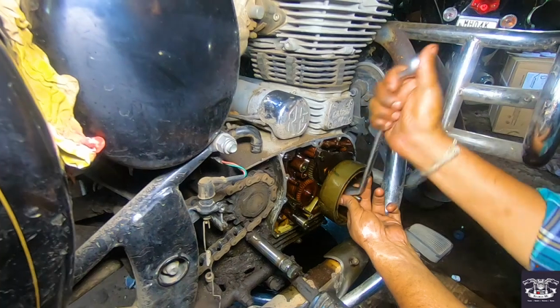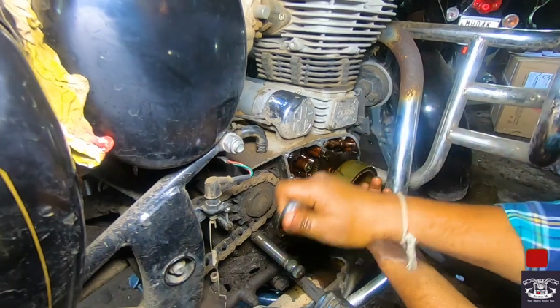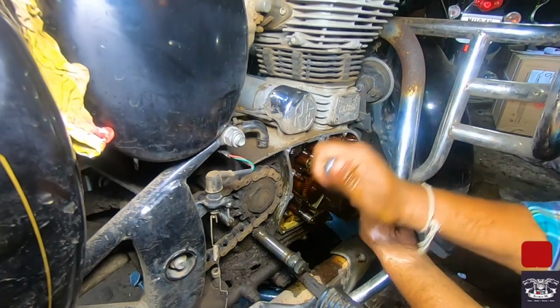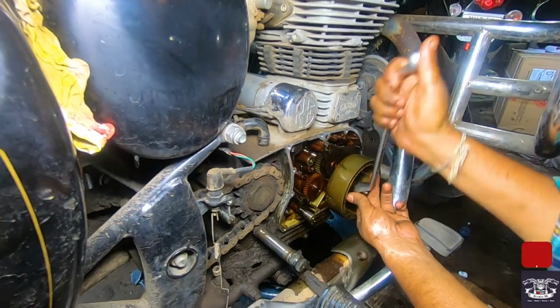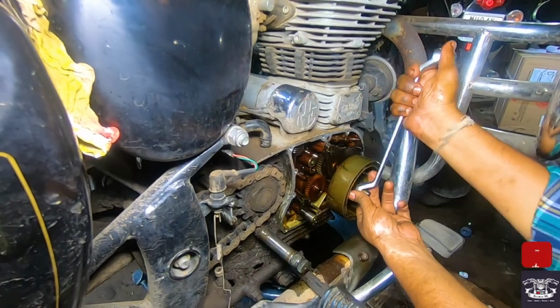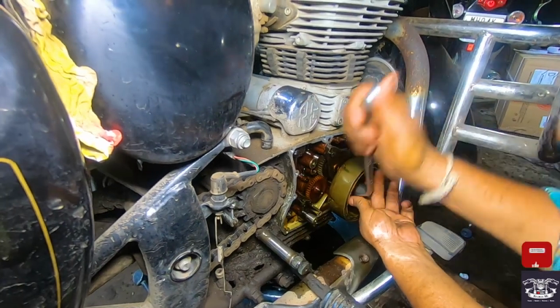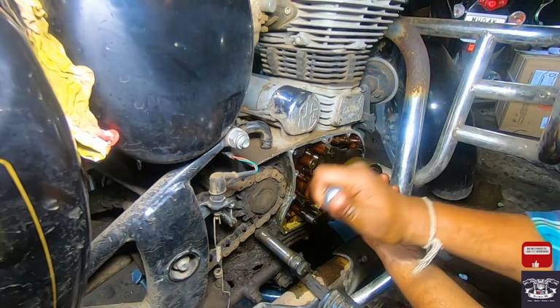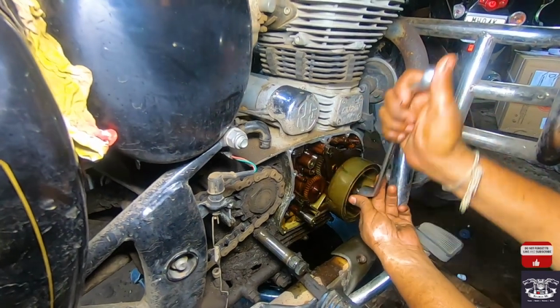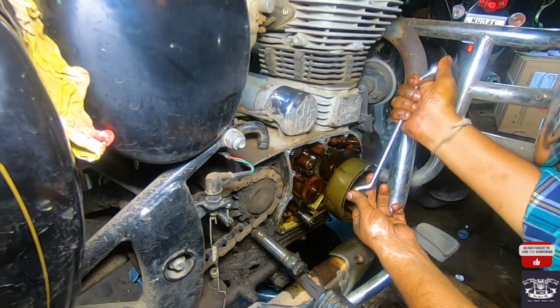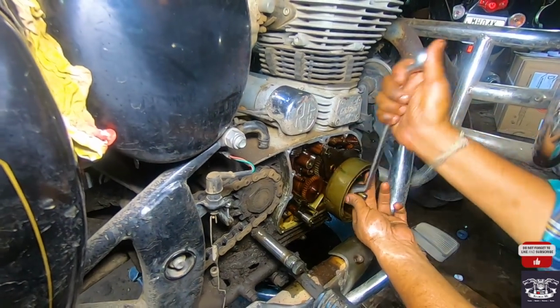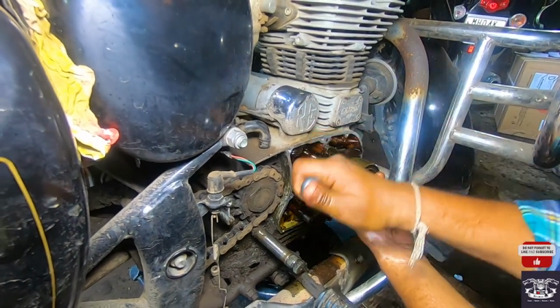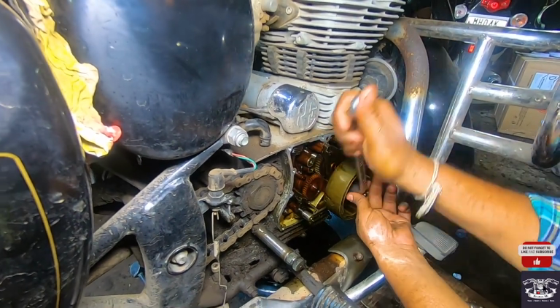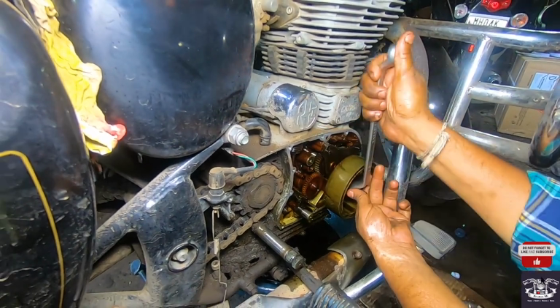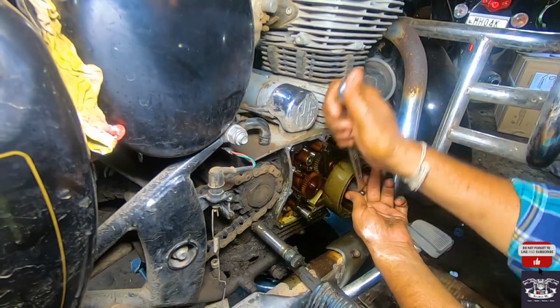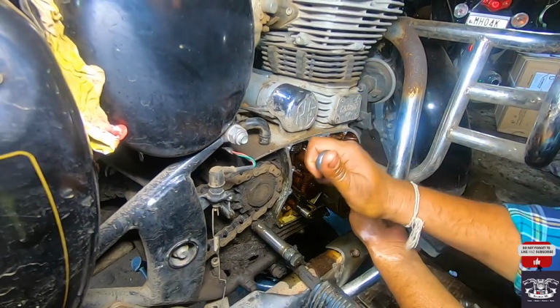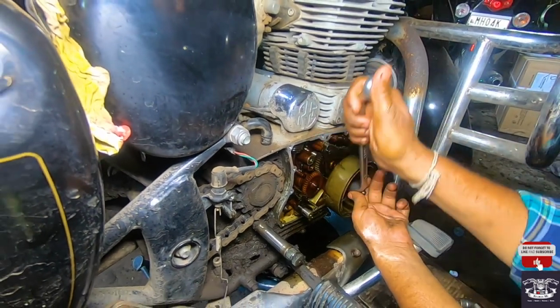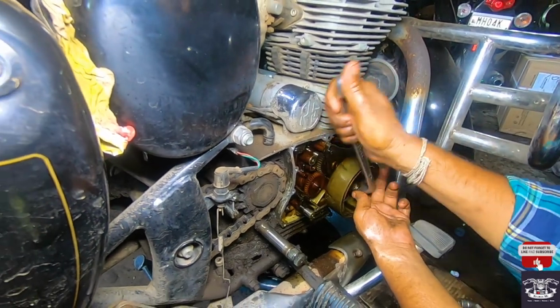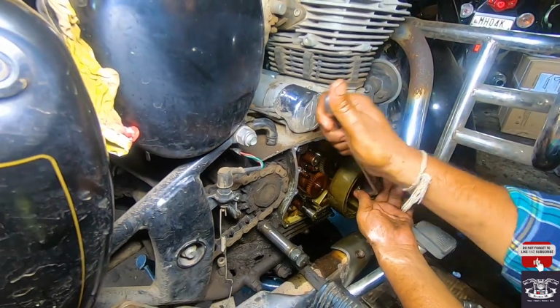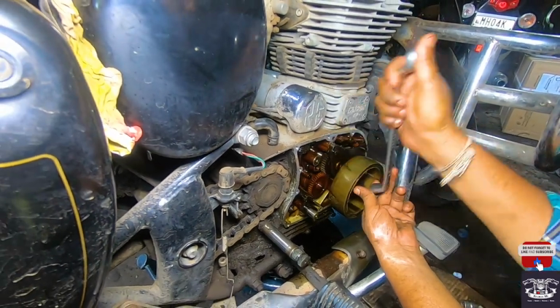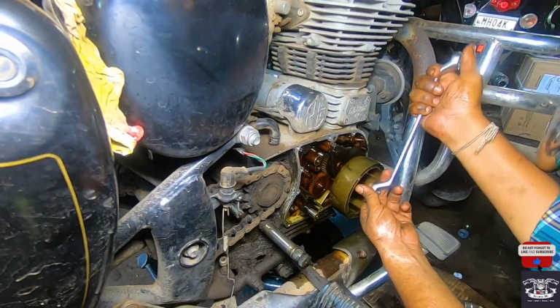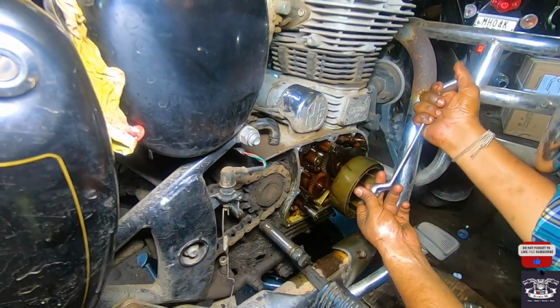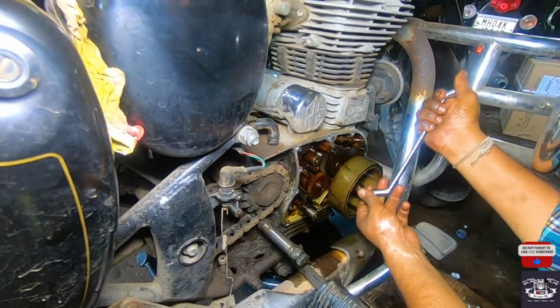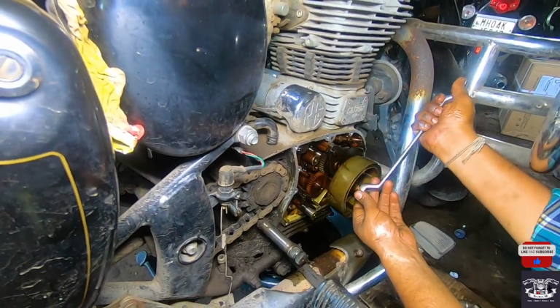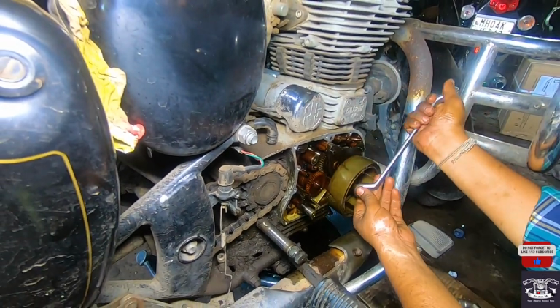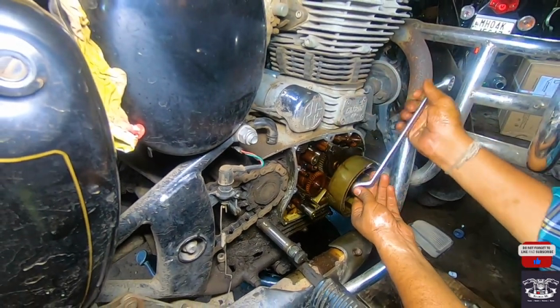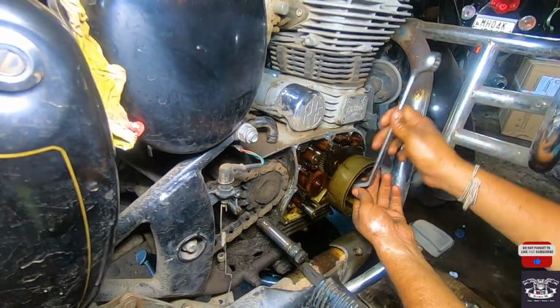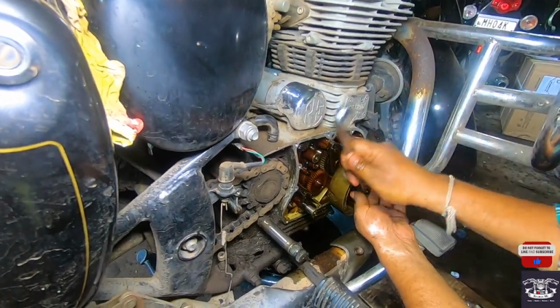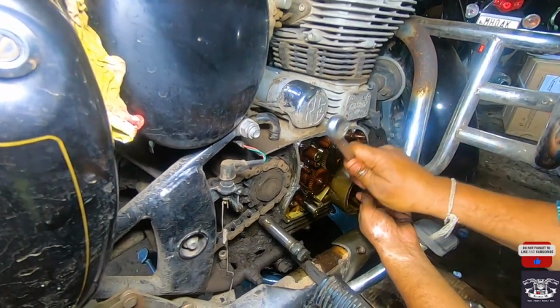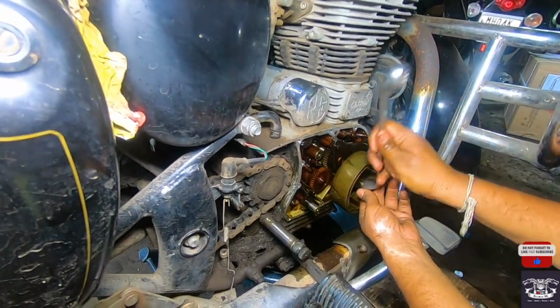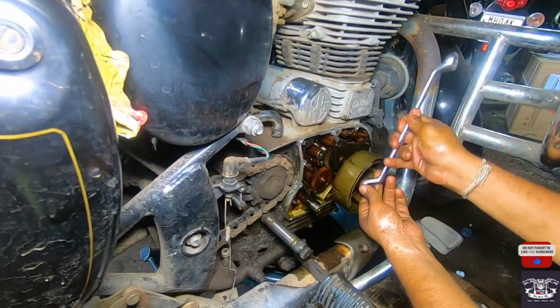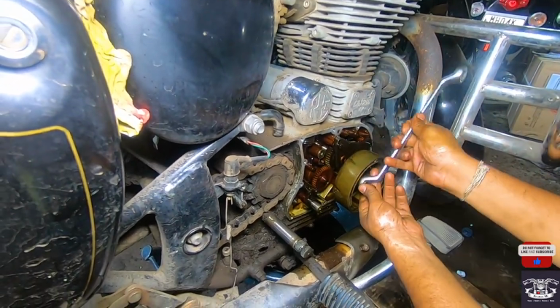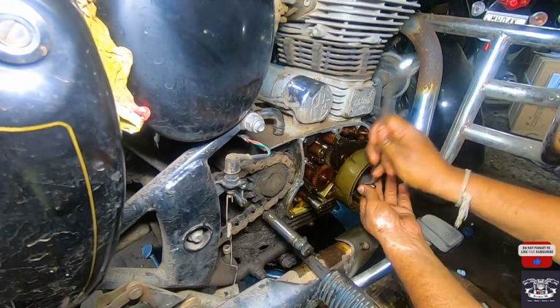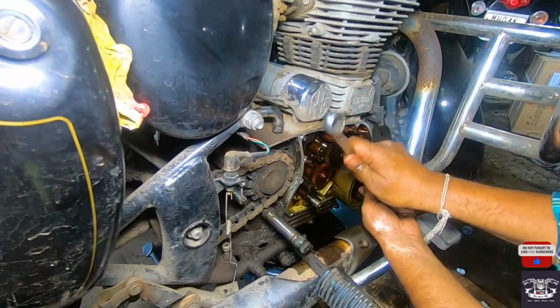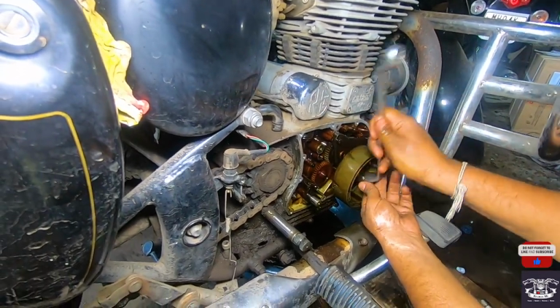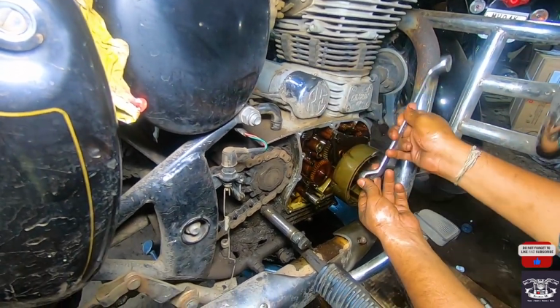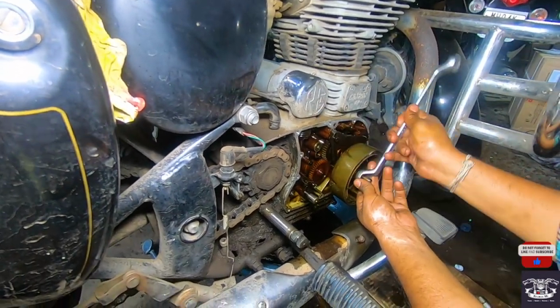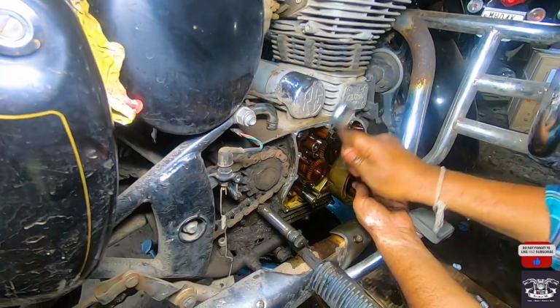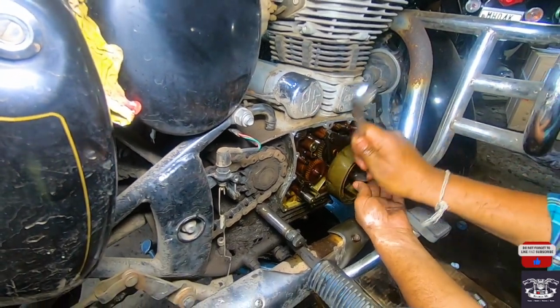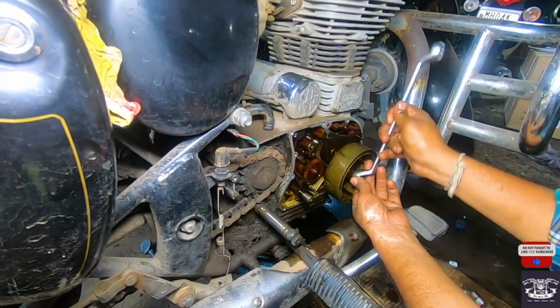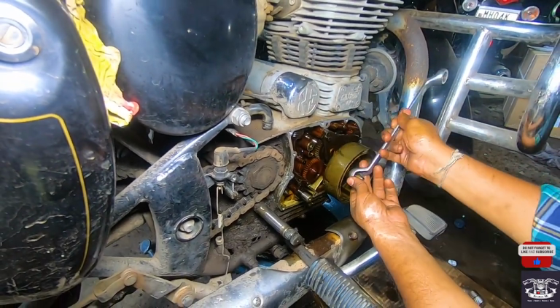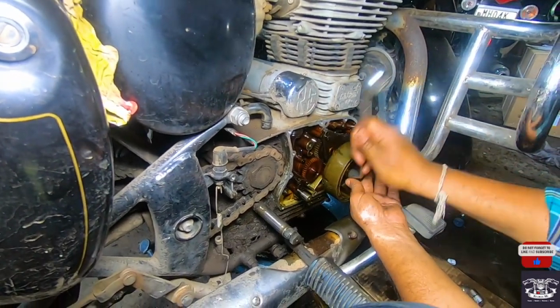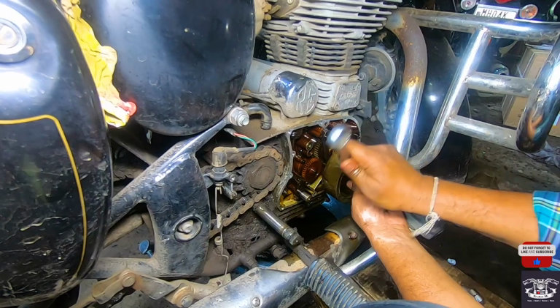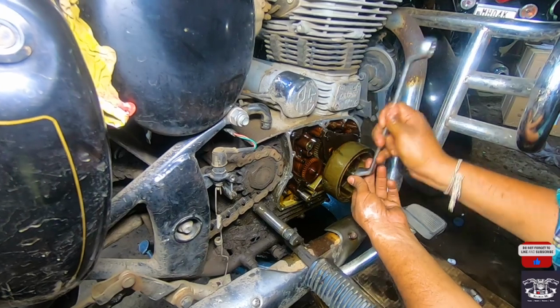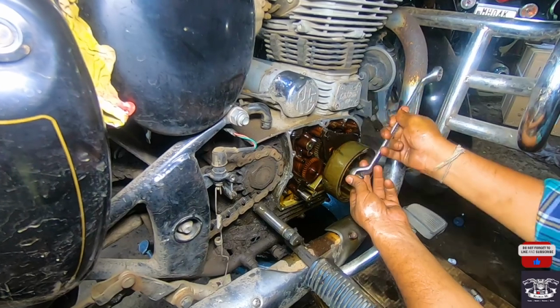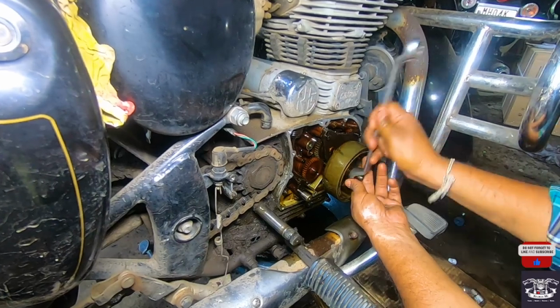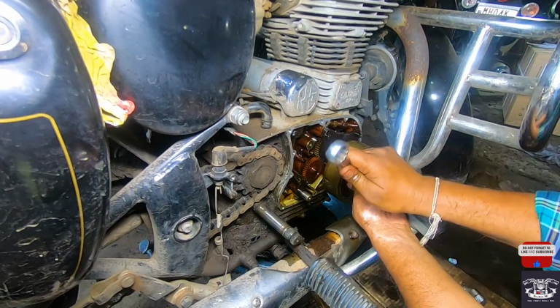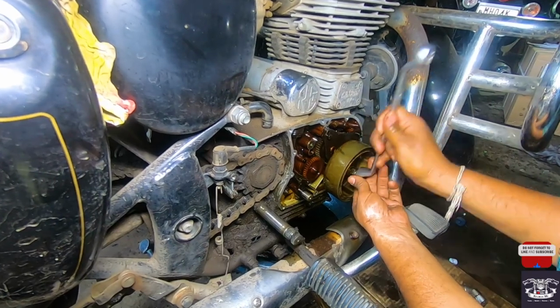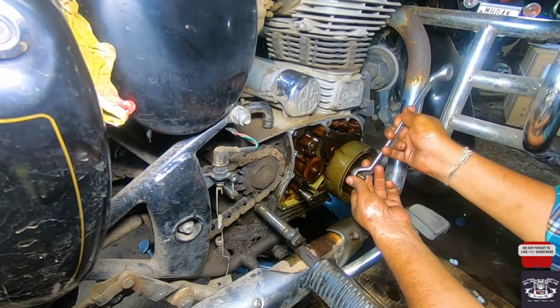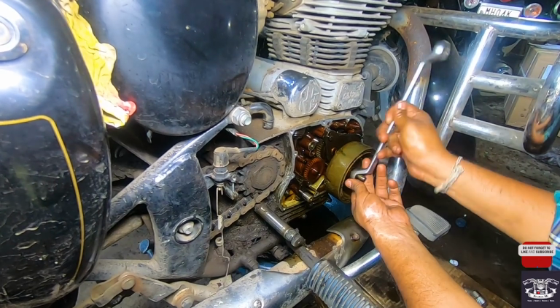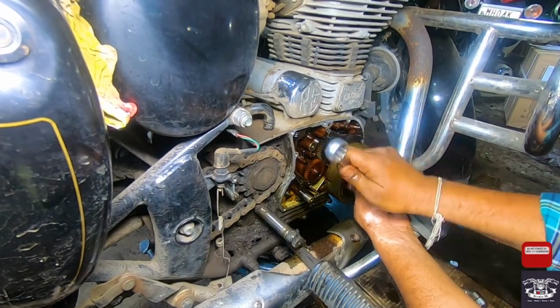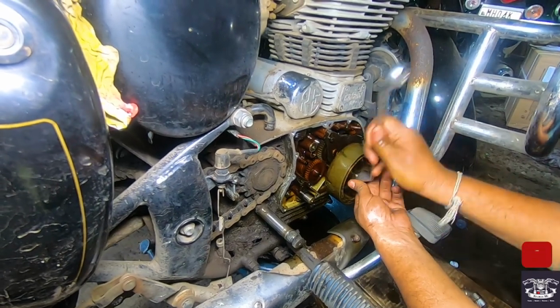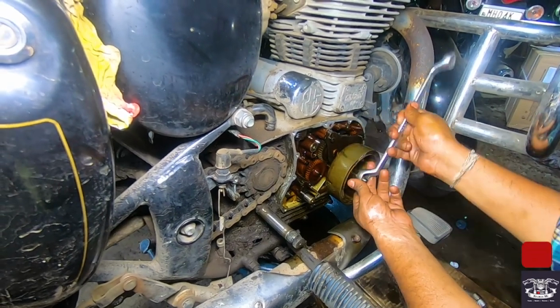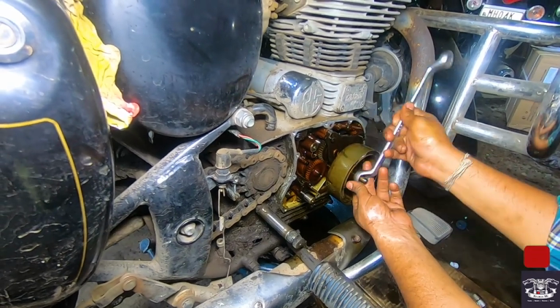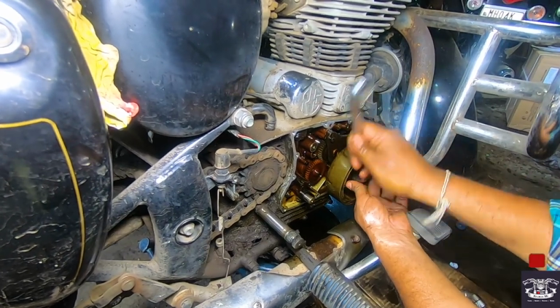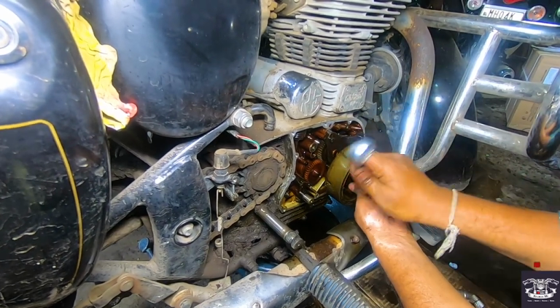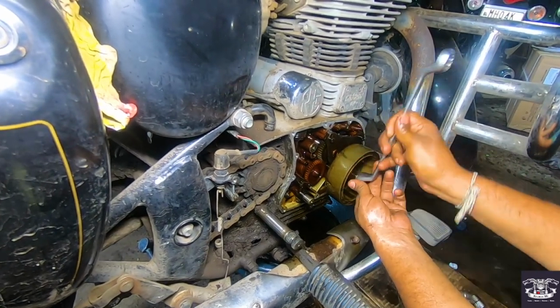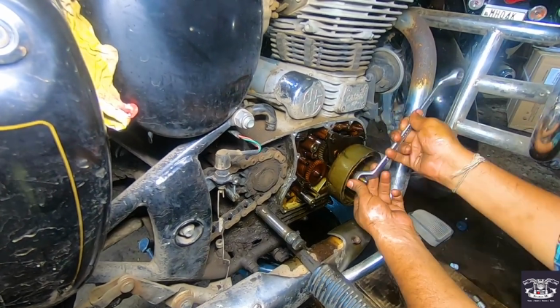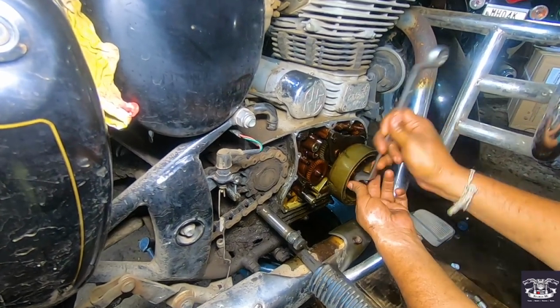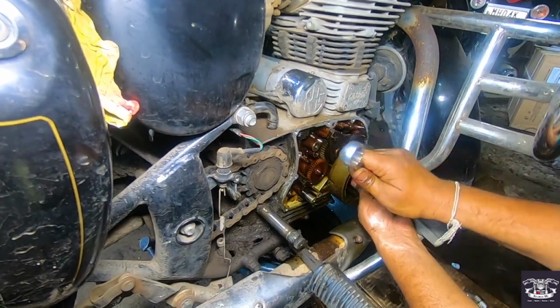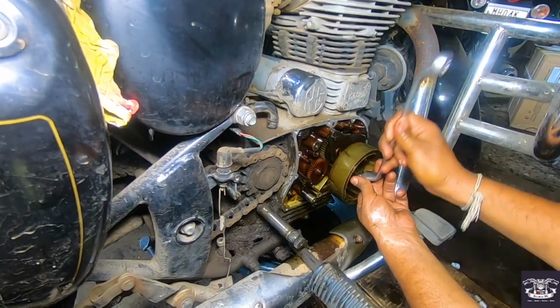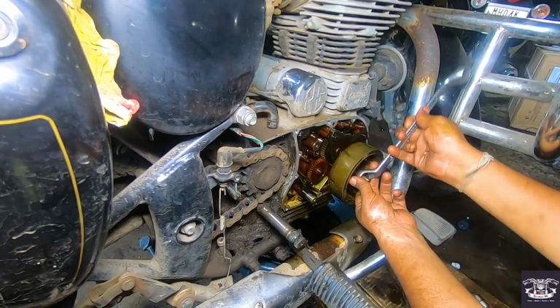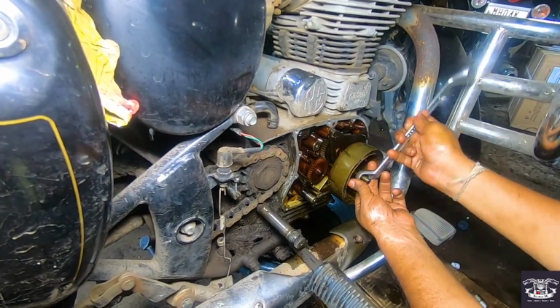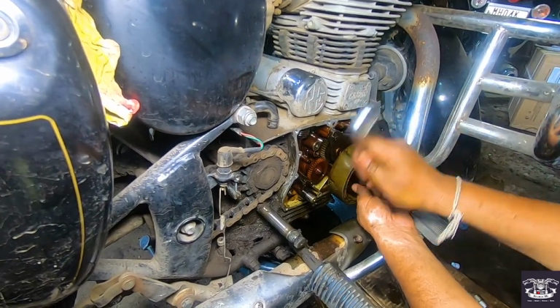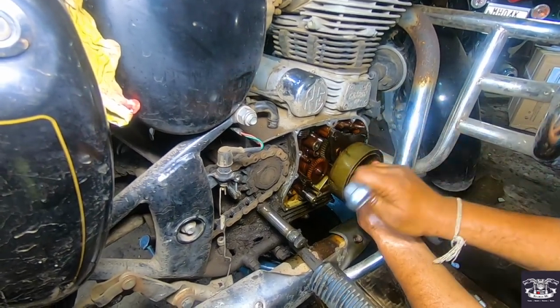Hello everyone, welcome back to my channel. In this video, I will show you how to change the oil pump from a Royal Enfield Classic 350.